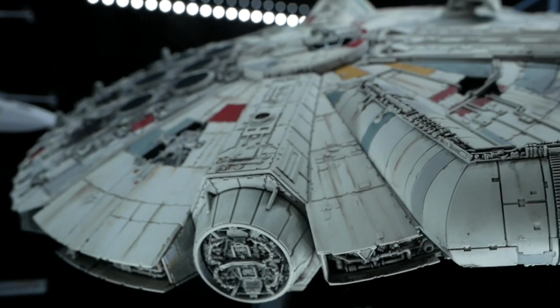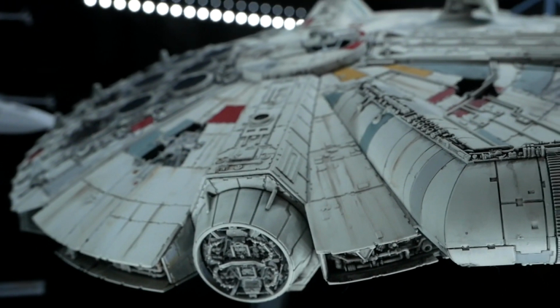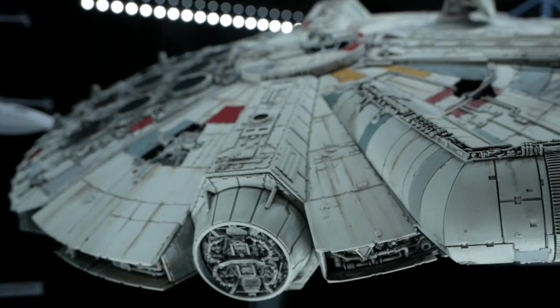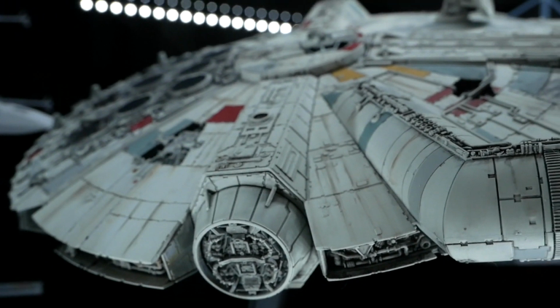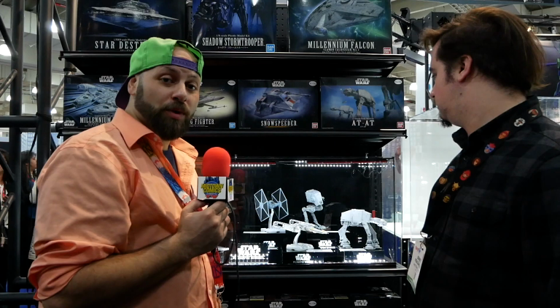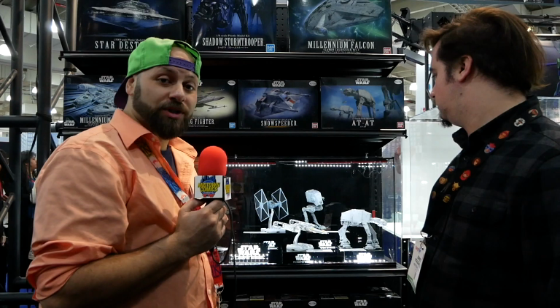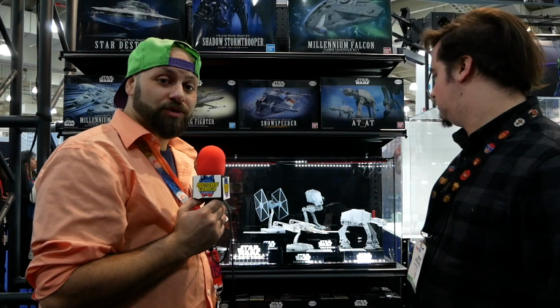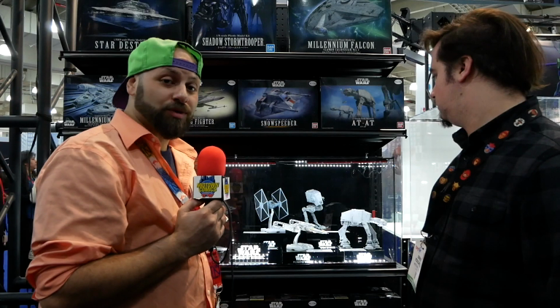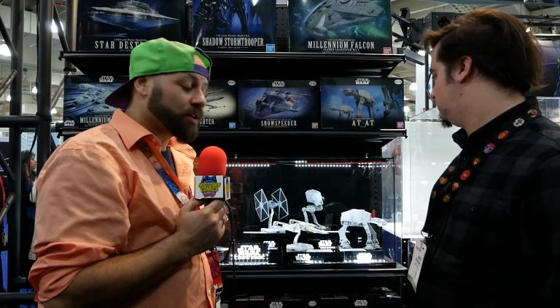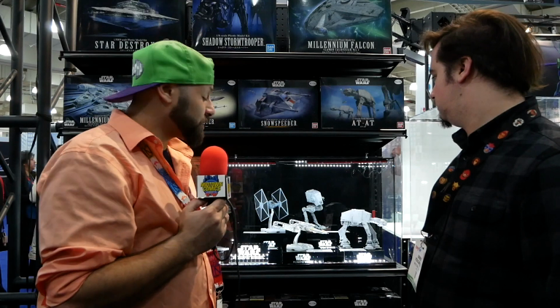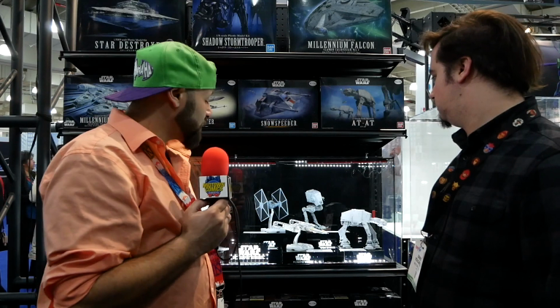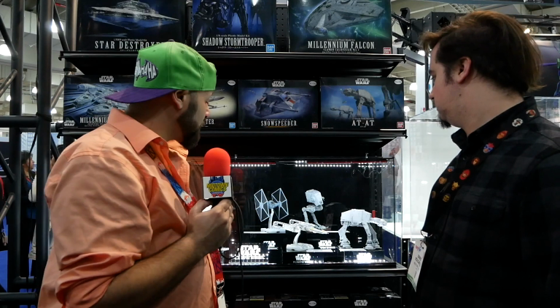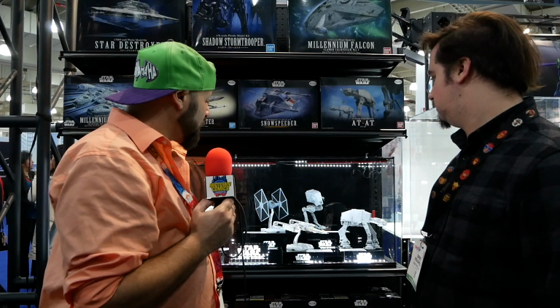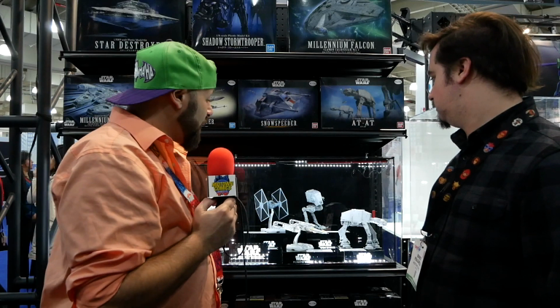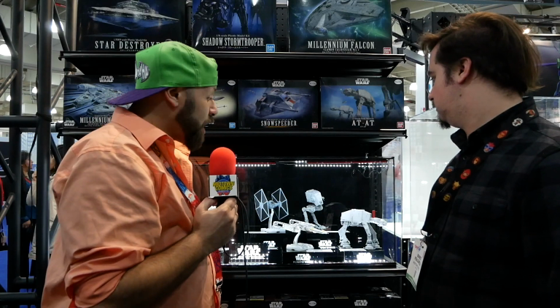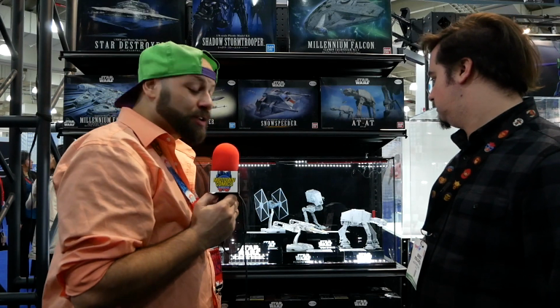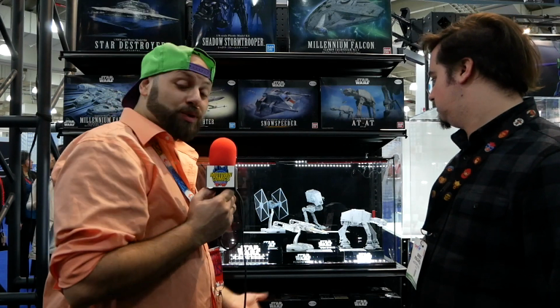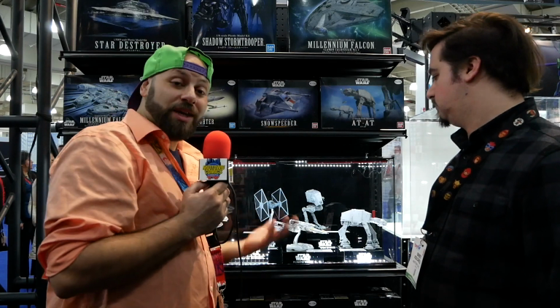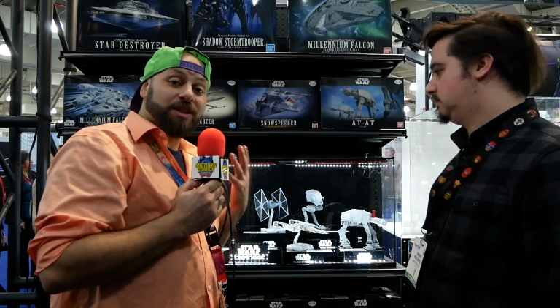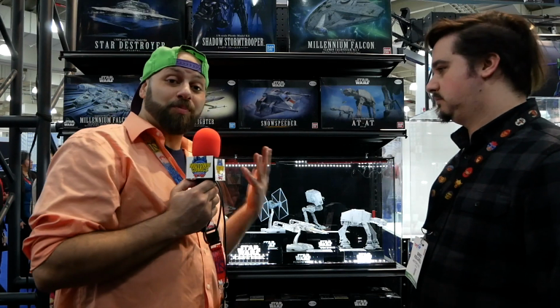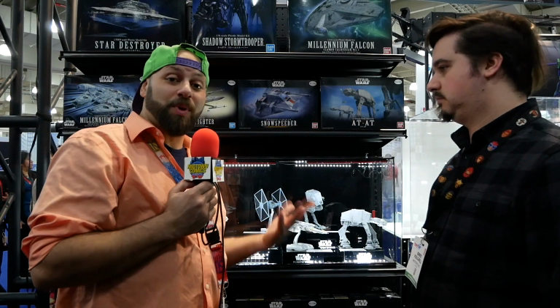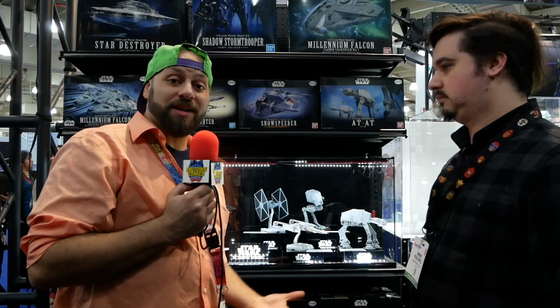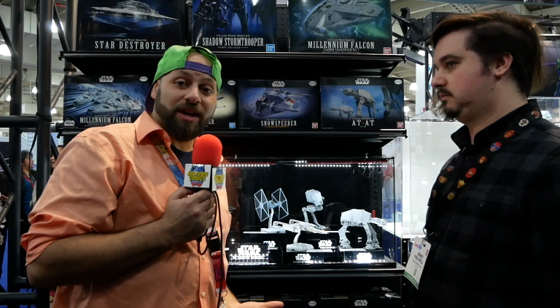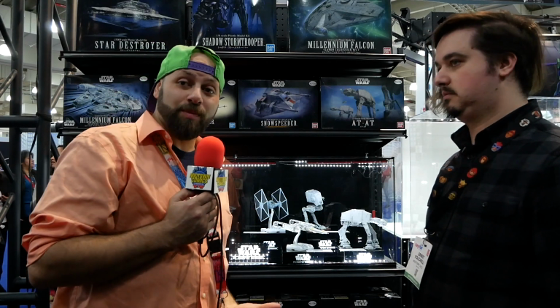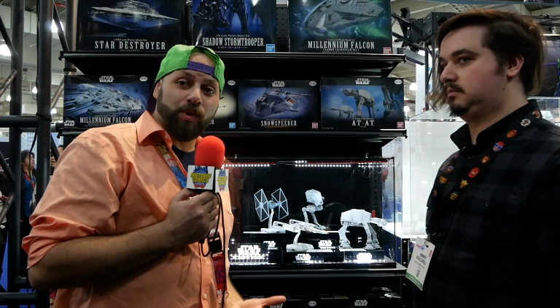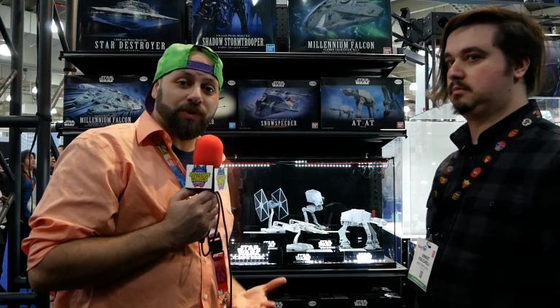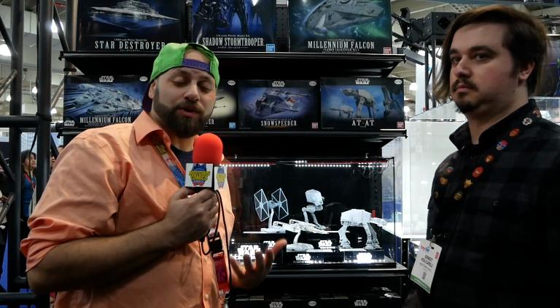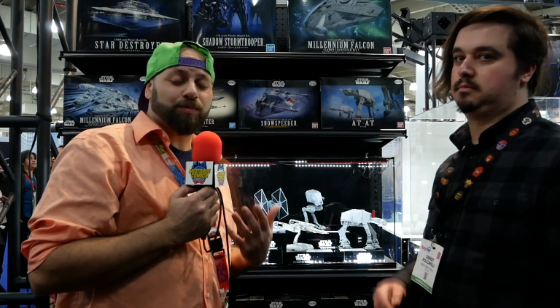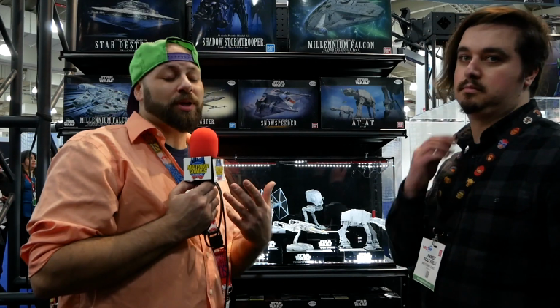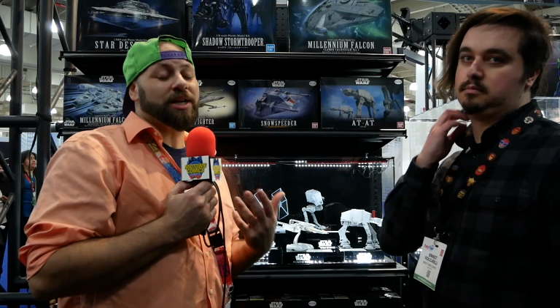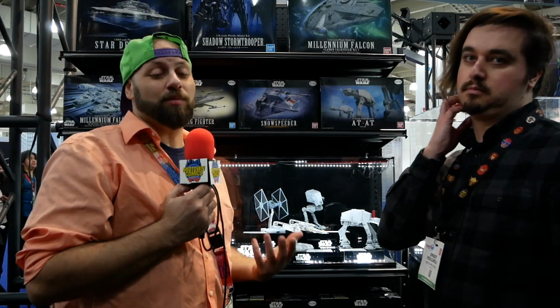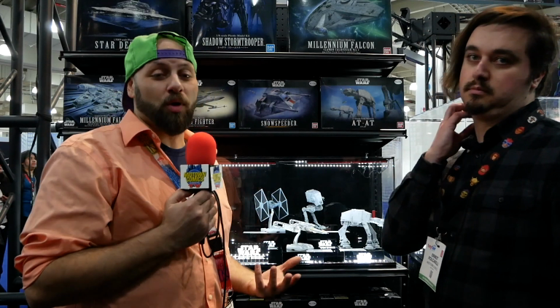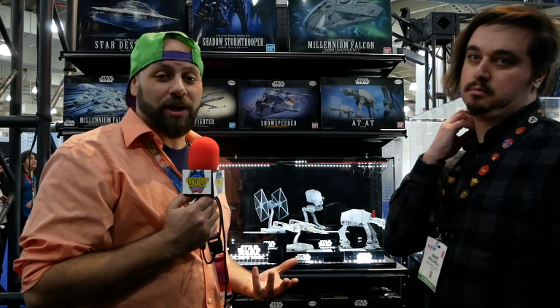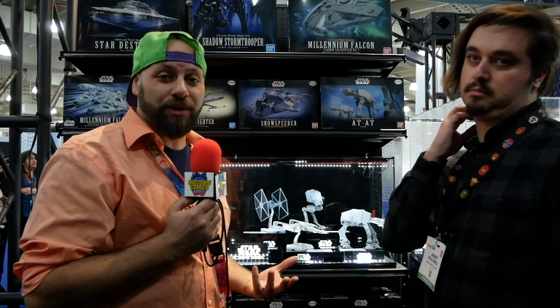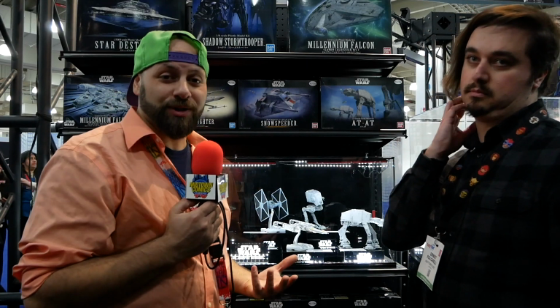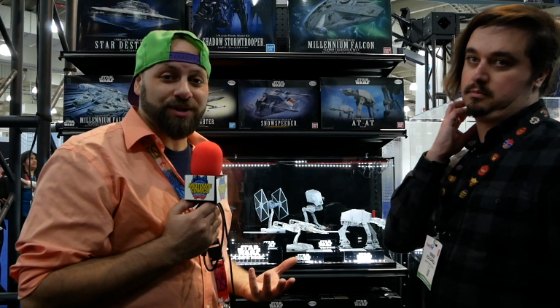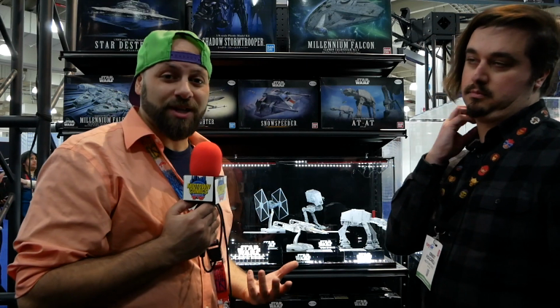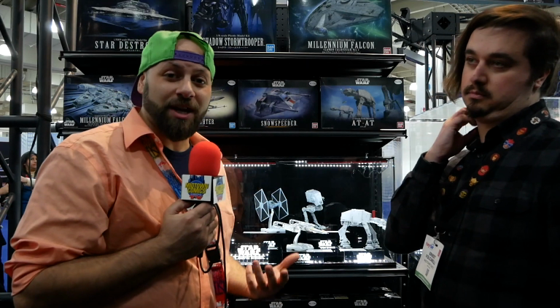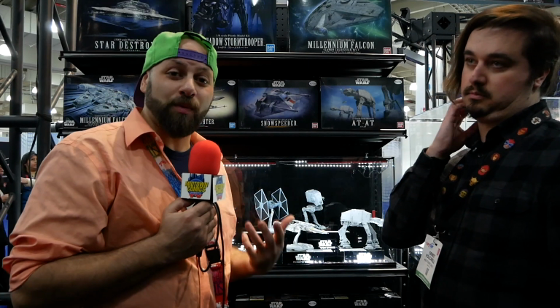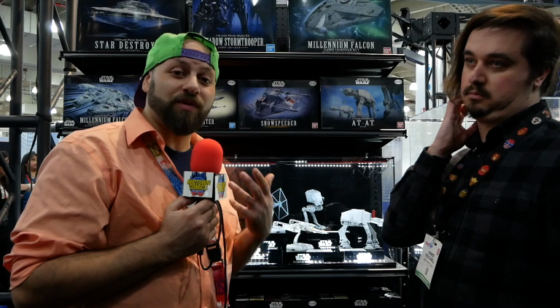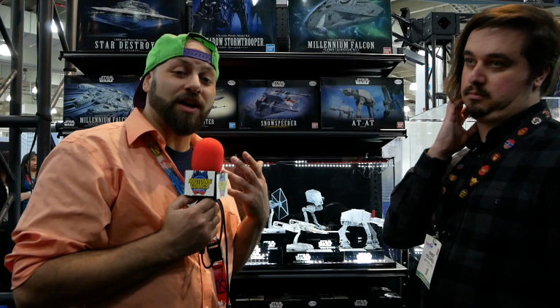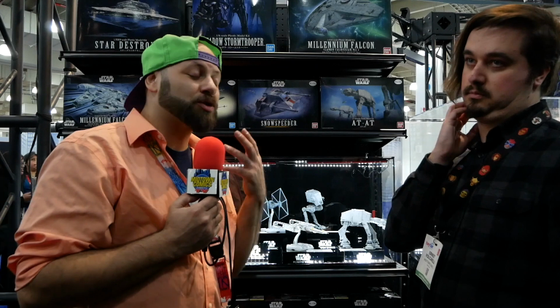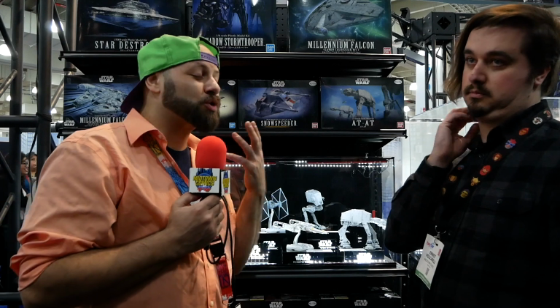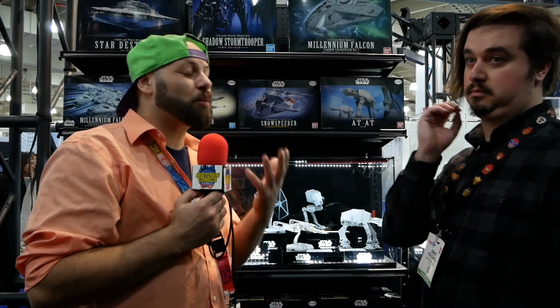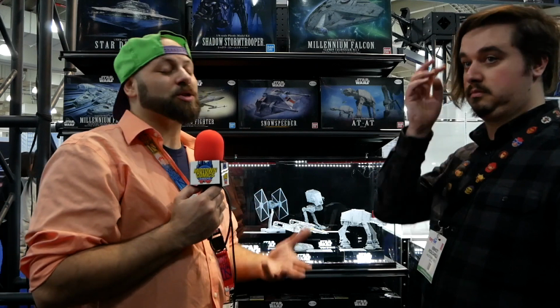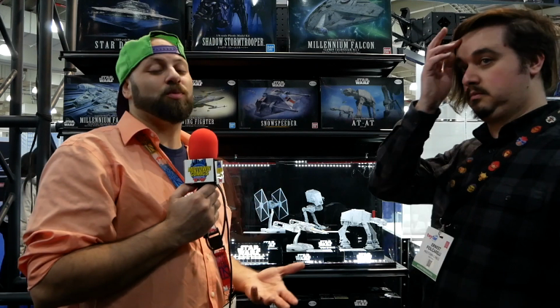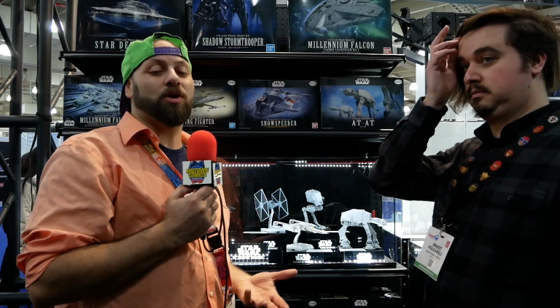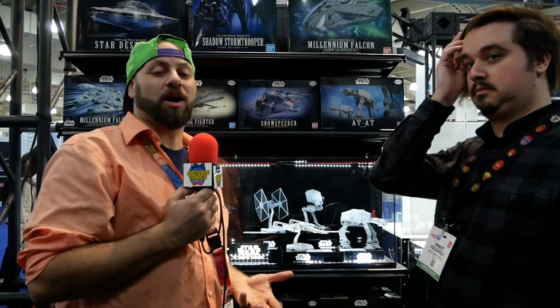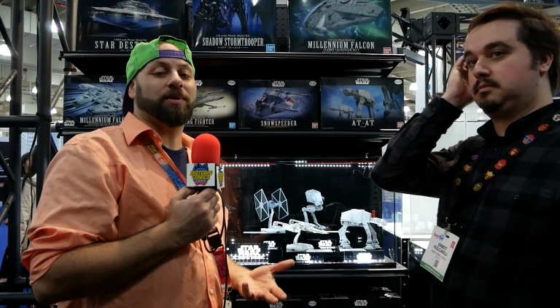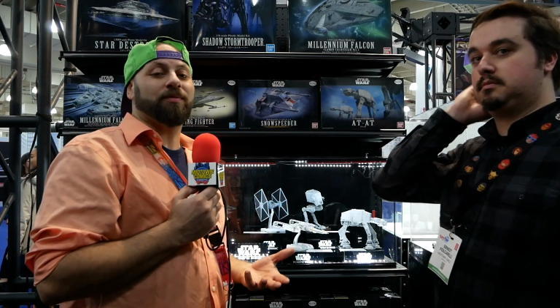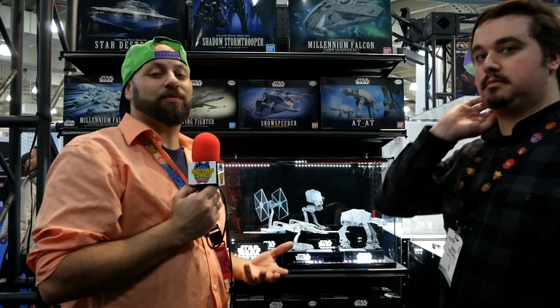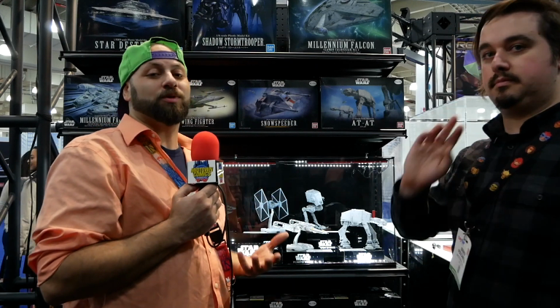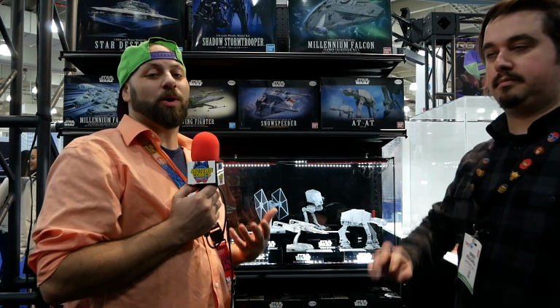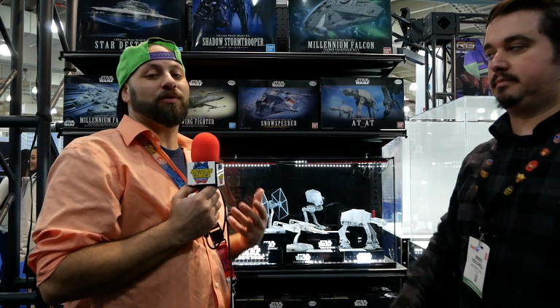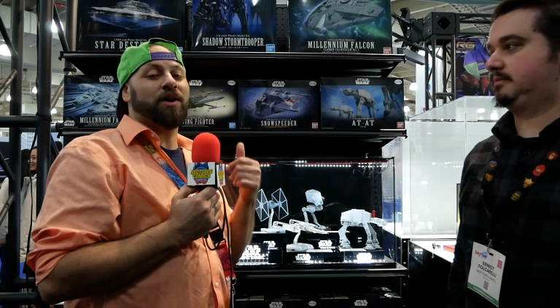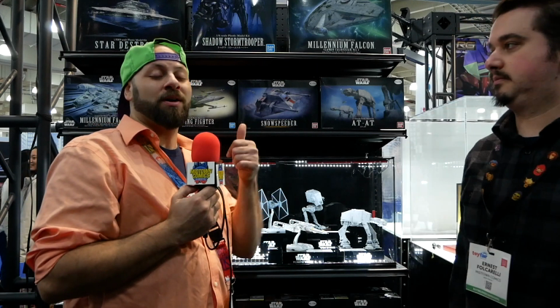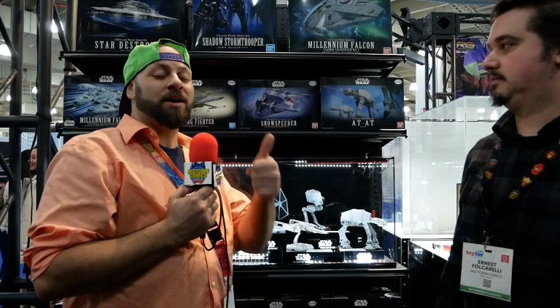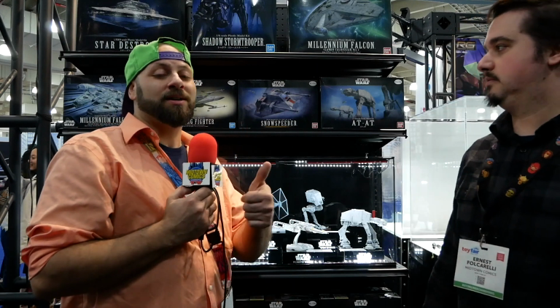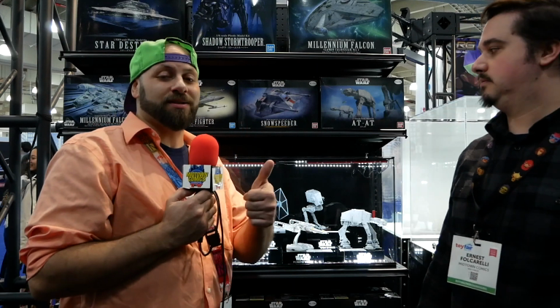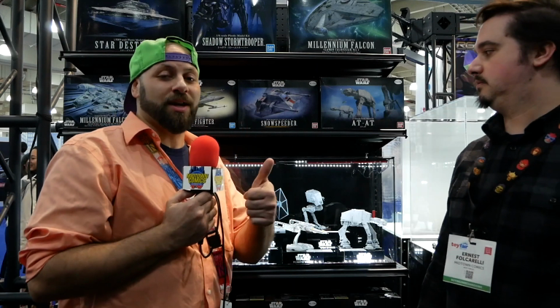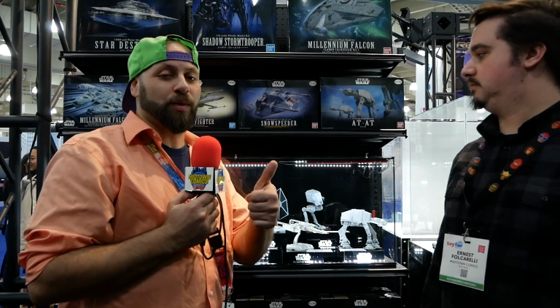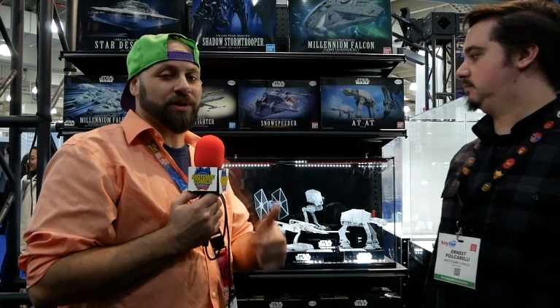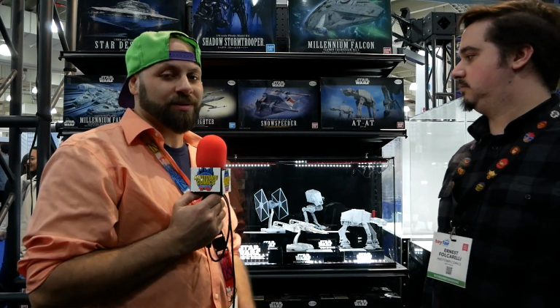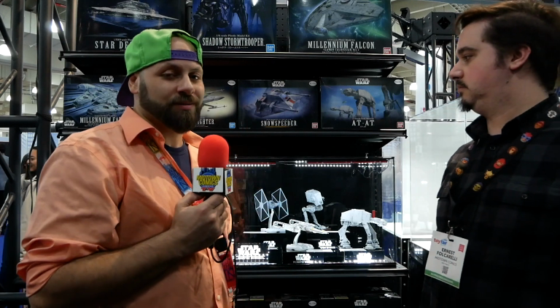That's the Bandai booth! There's plenty more here to see and we've got so much more coming up from Toy Fair — stay with us.